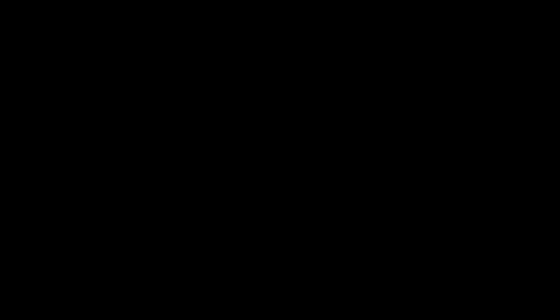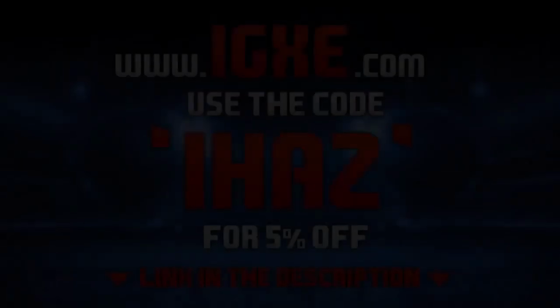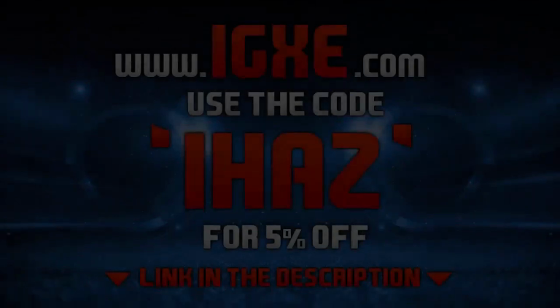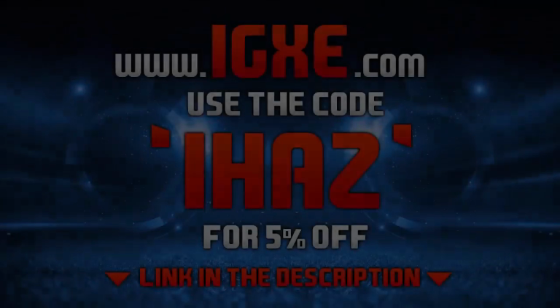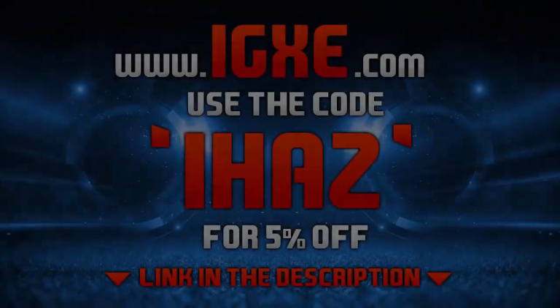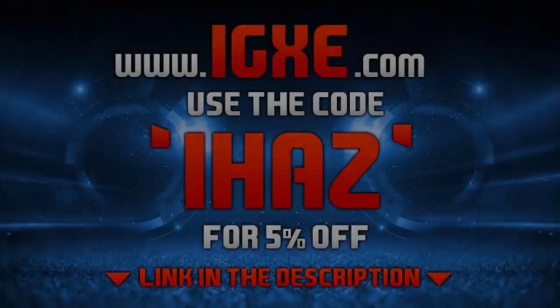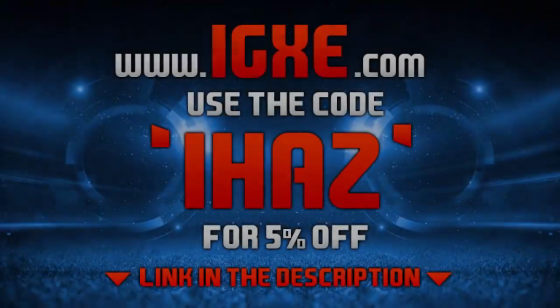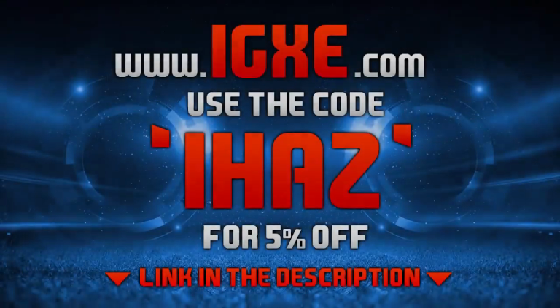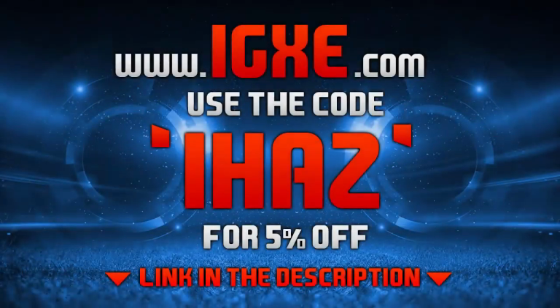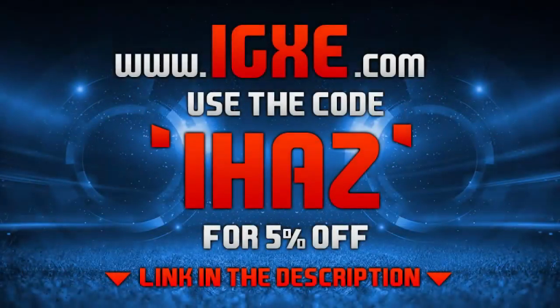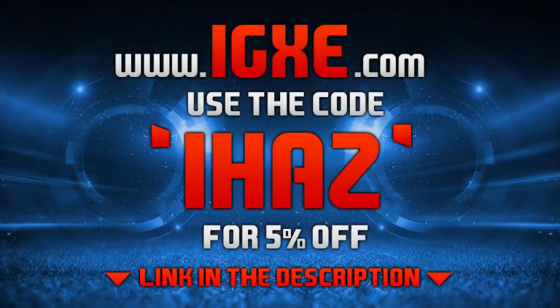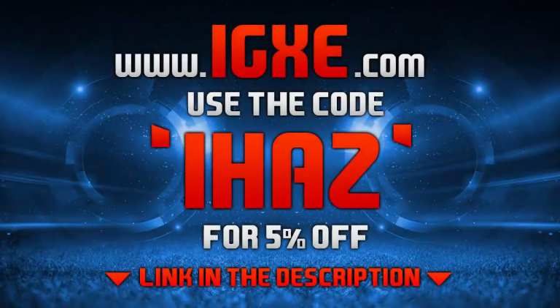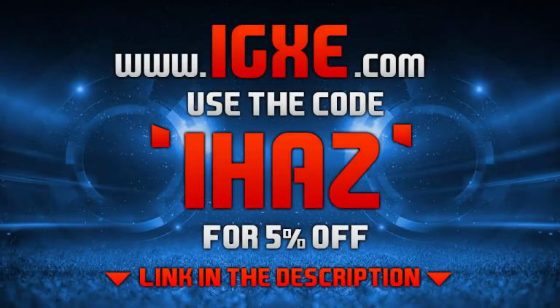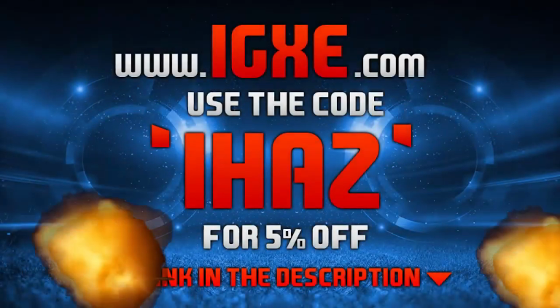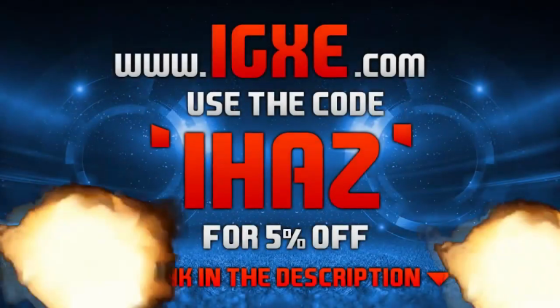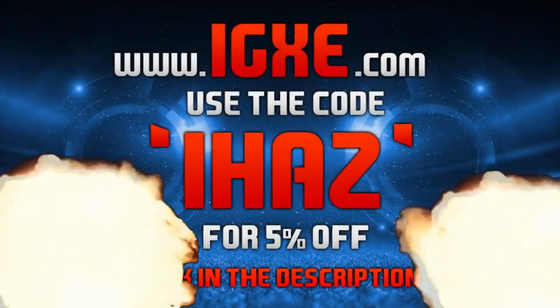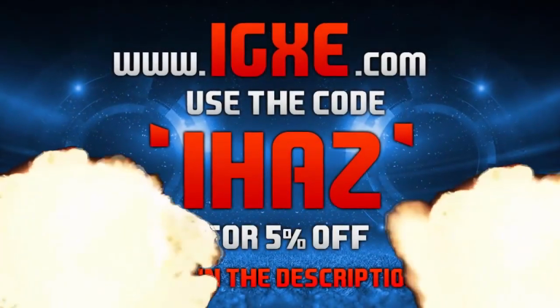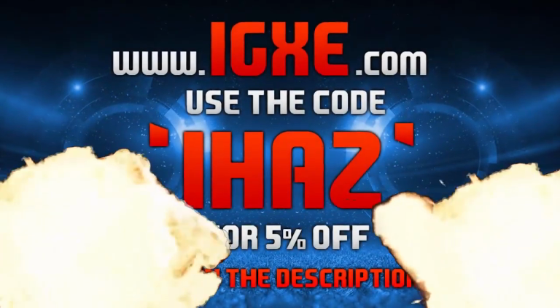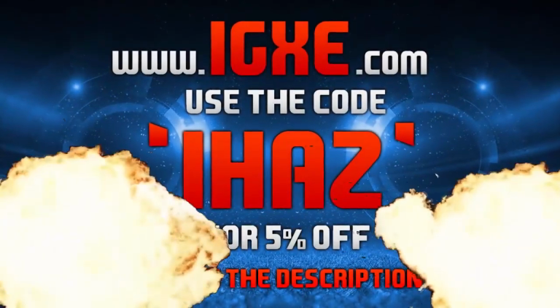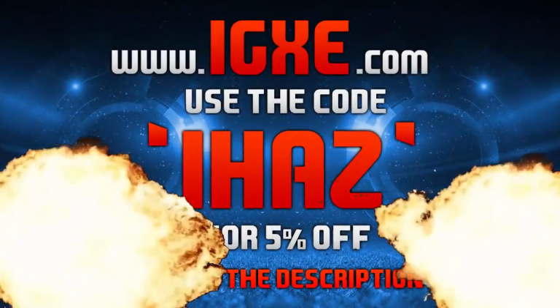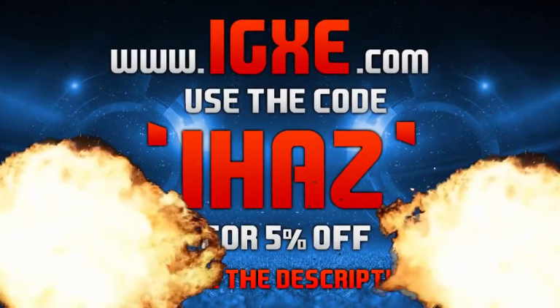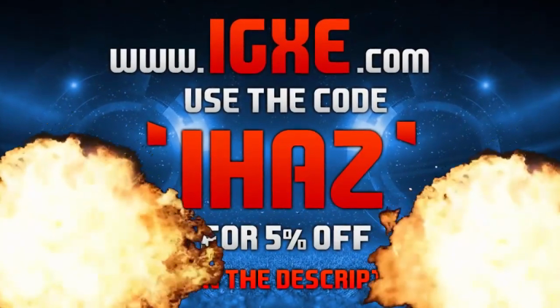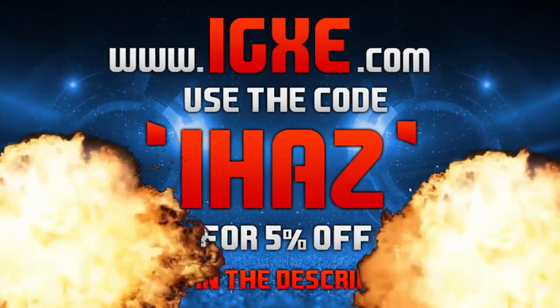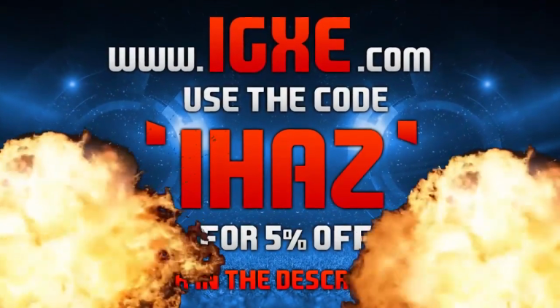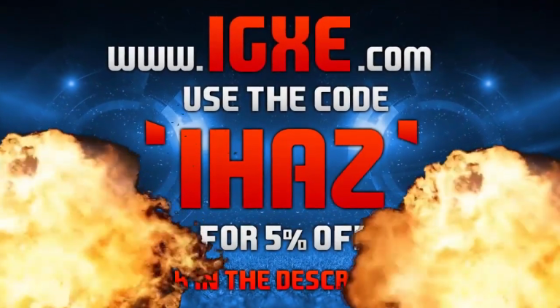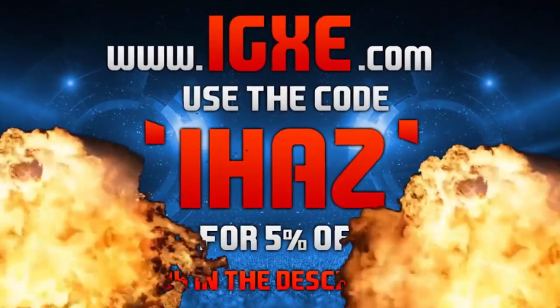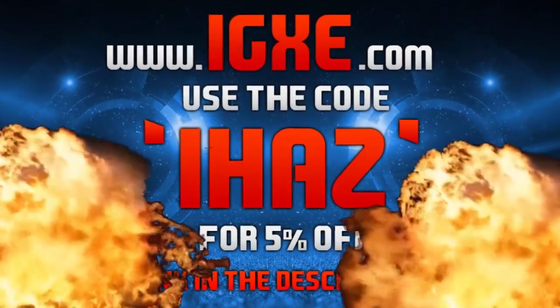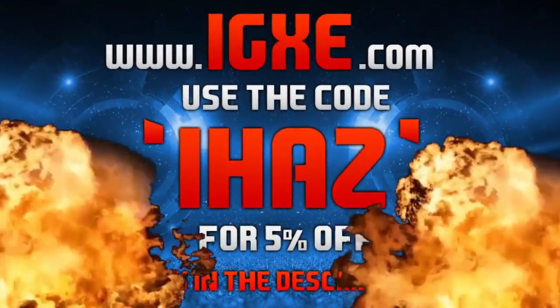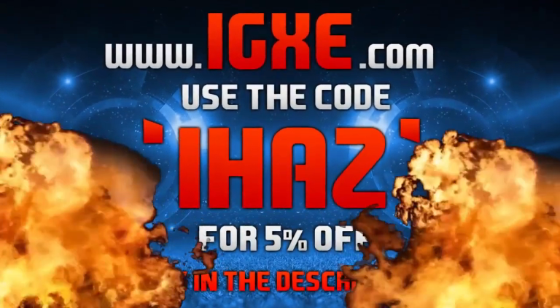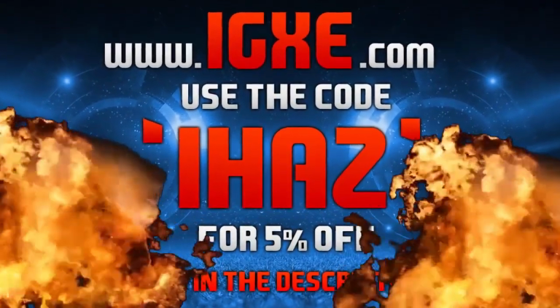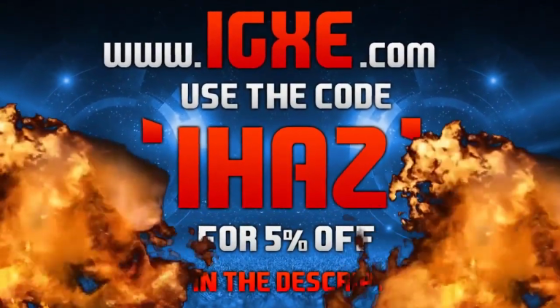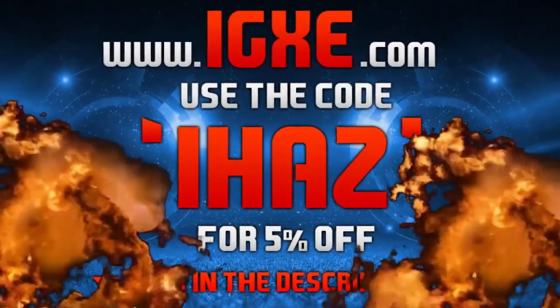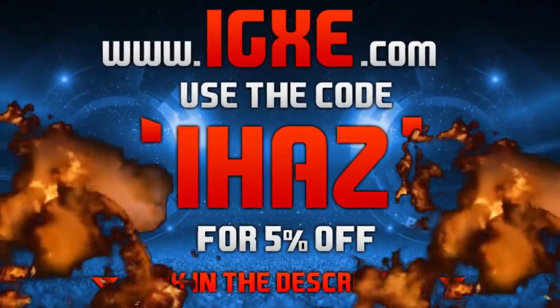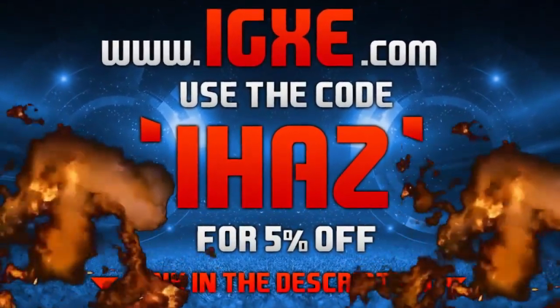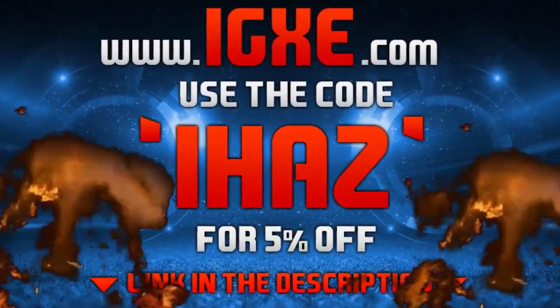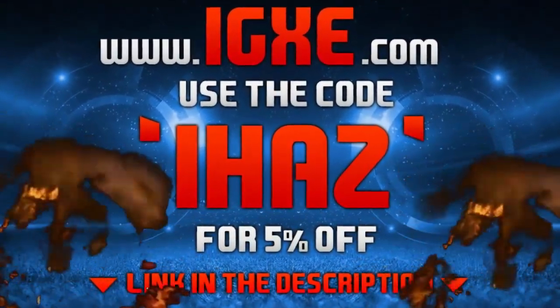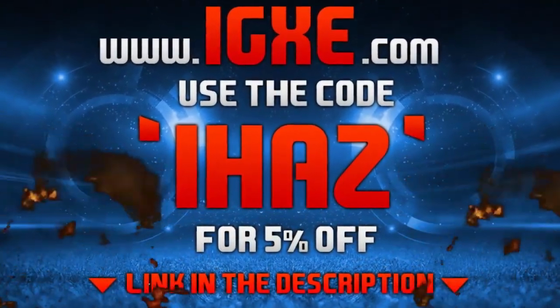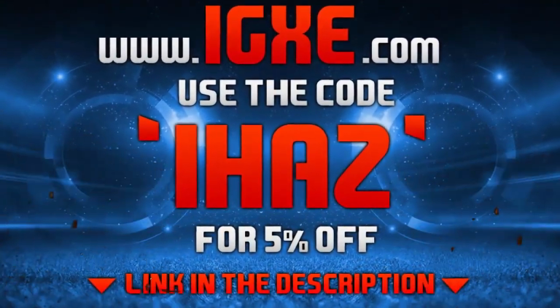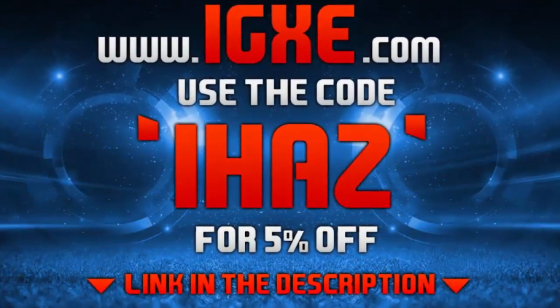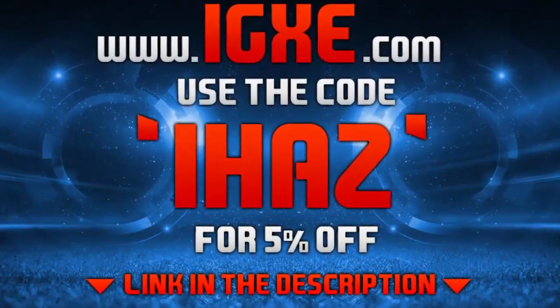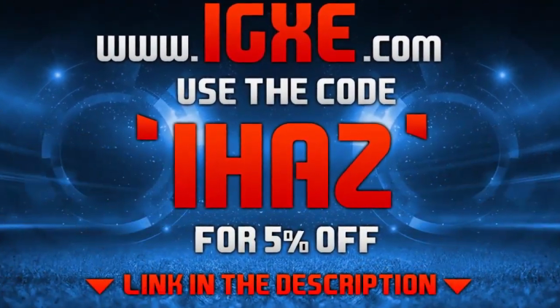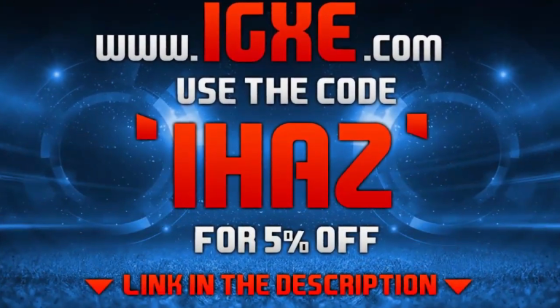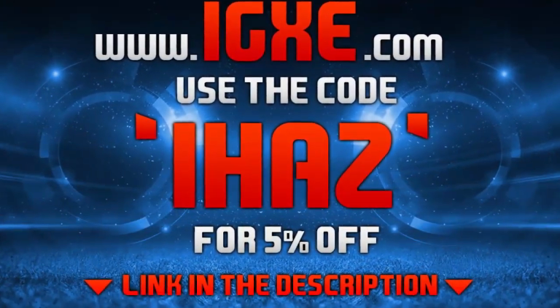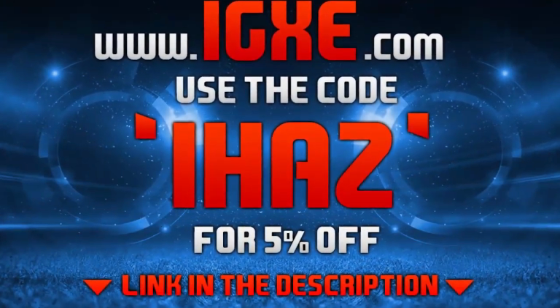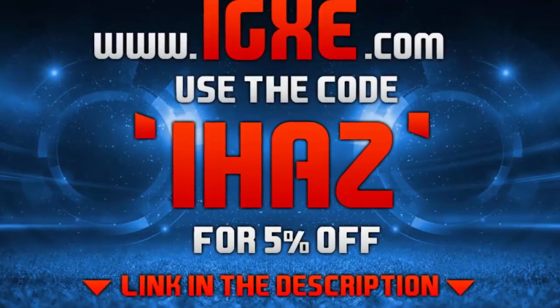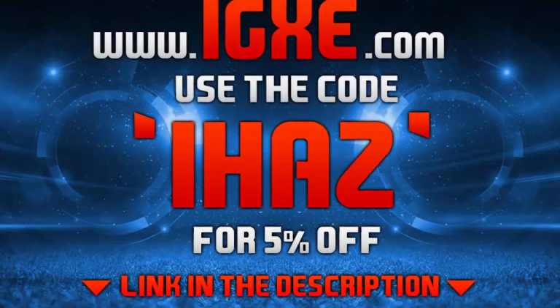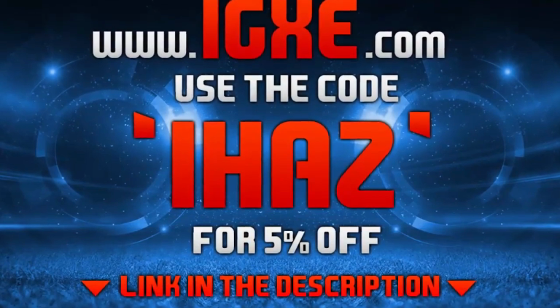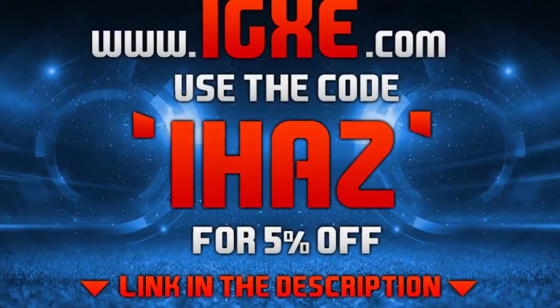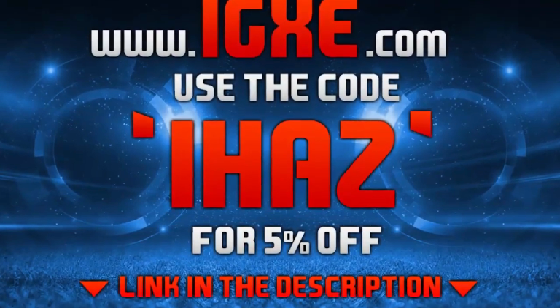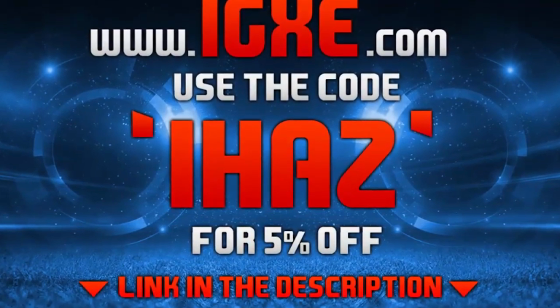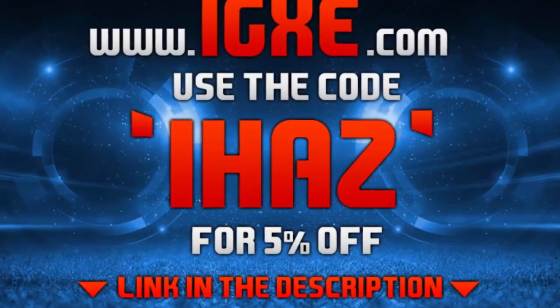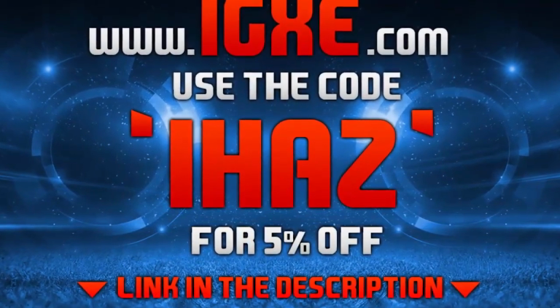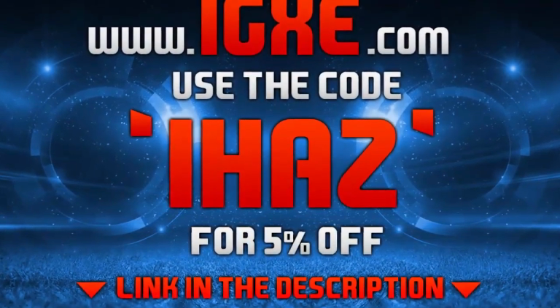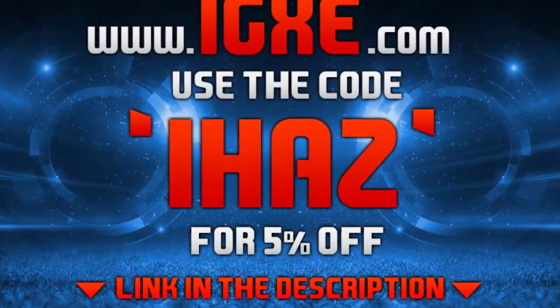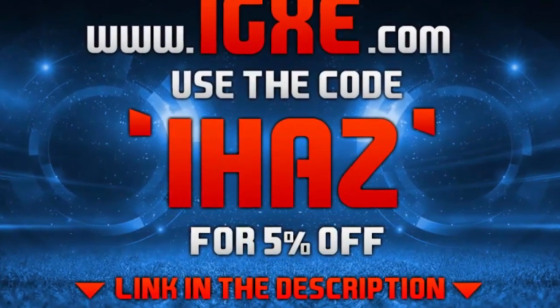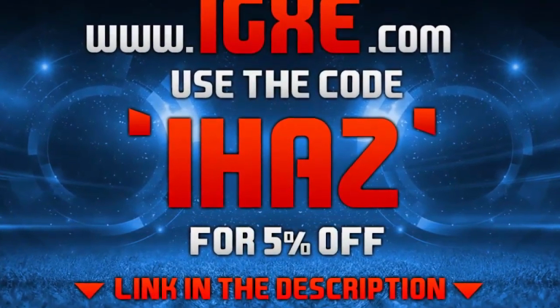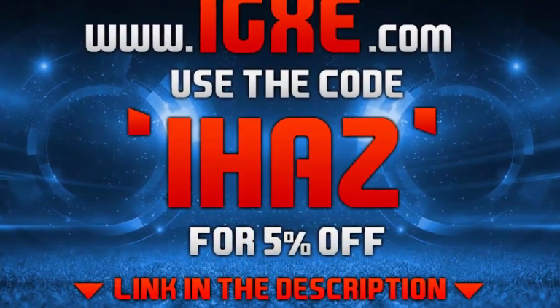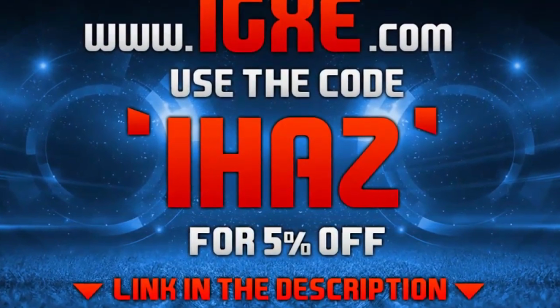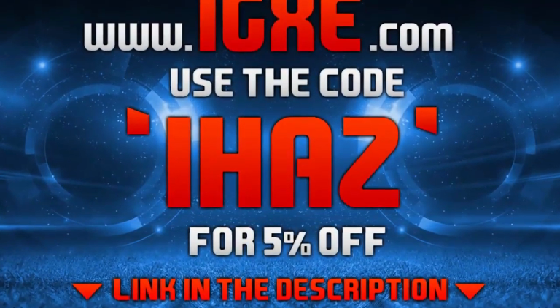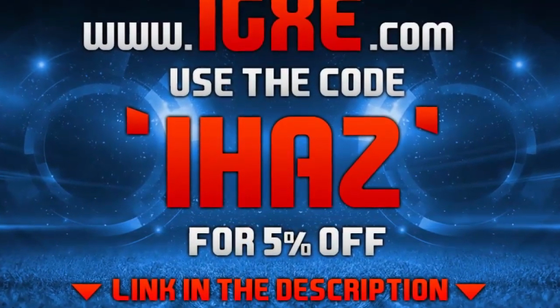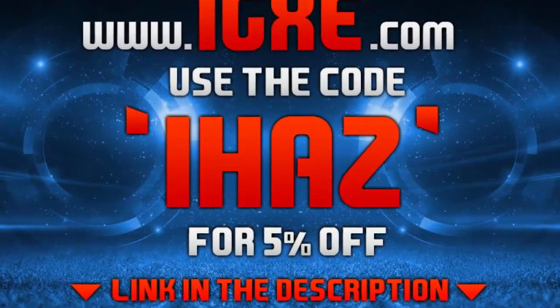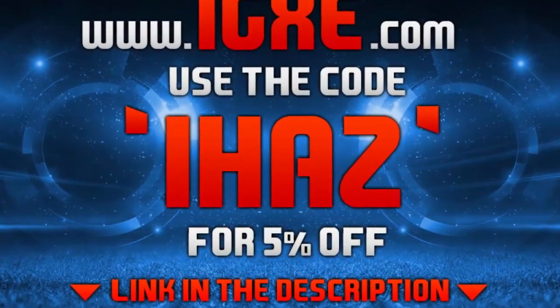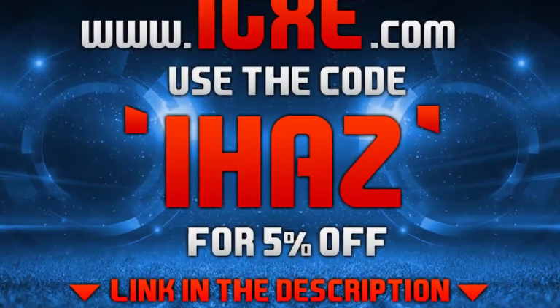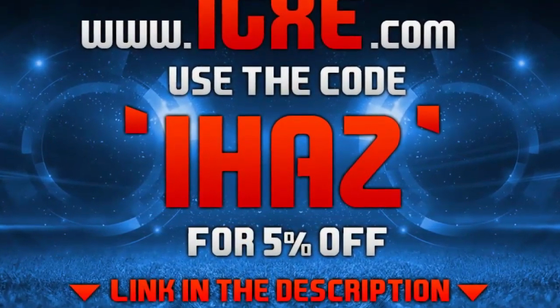If you're looking to buy any Ultimate Team coins, check out IGXE and use the discount code 'buyhaz' for an extra 5% off. All the links are in the description.